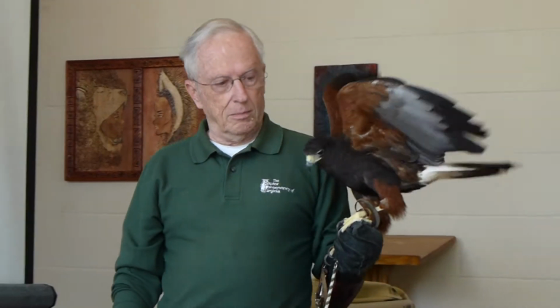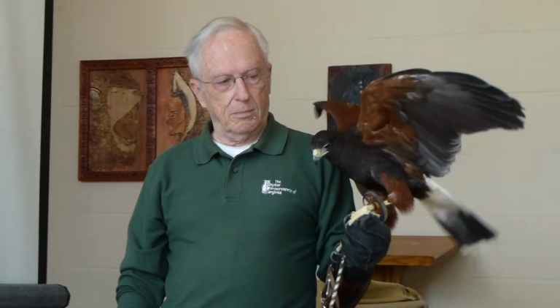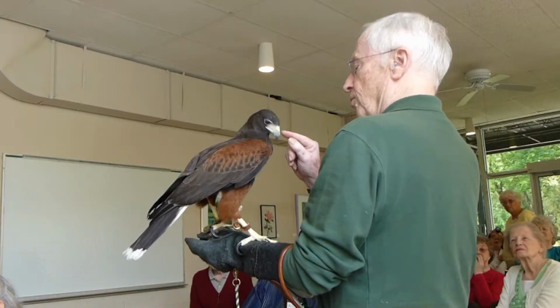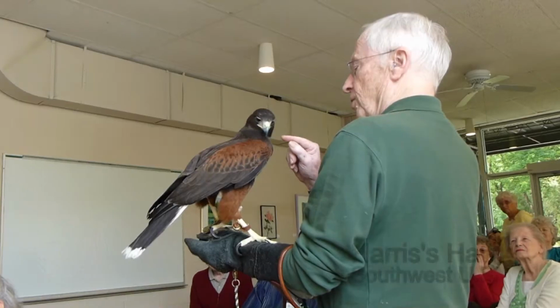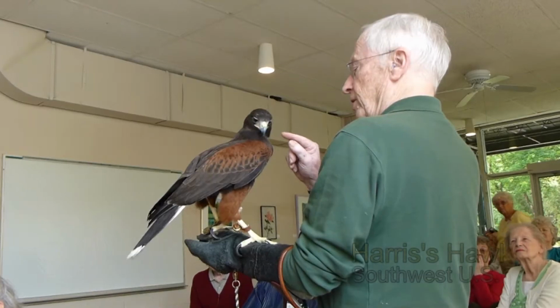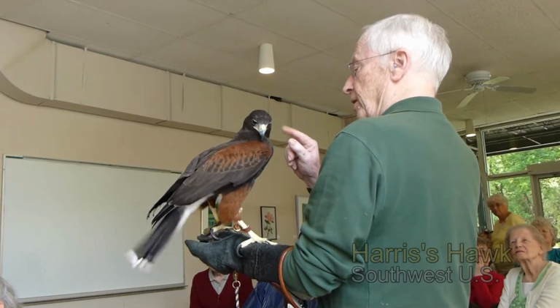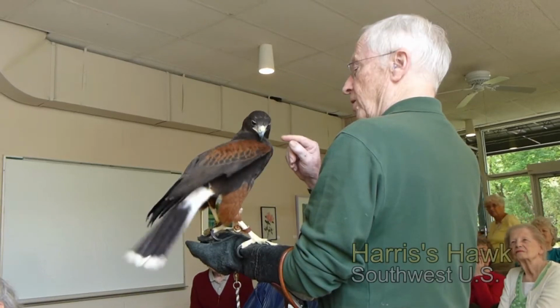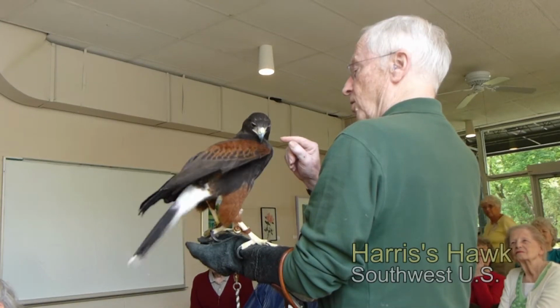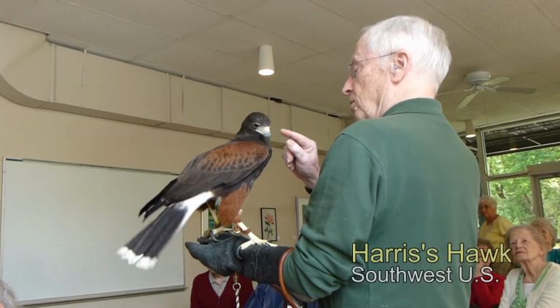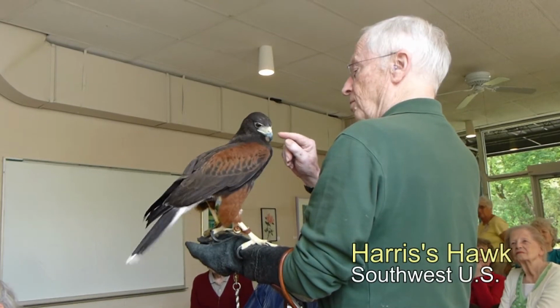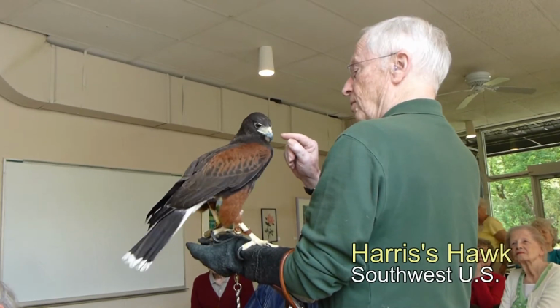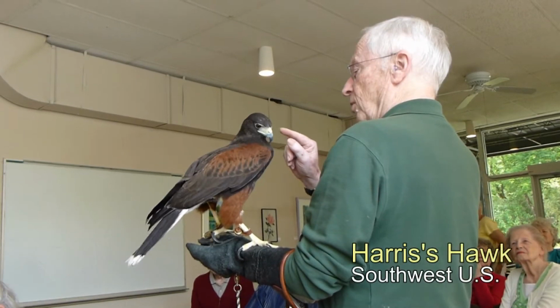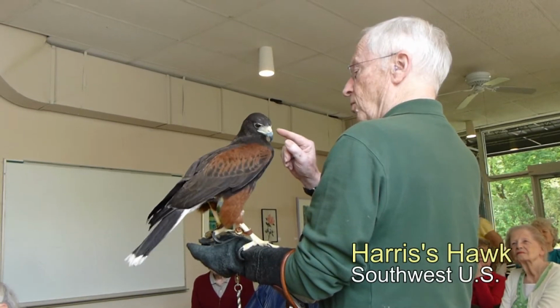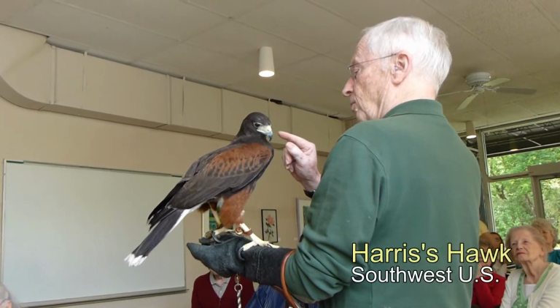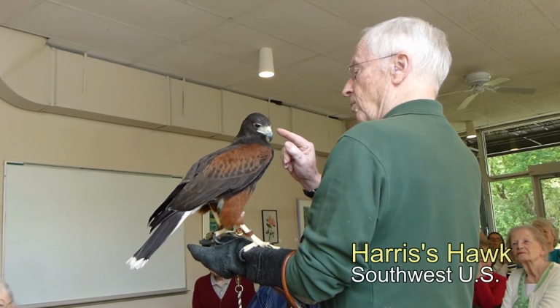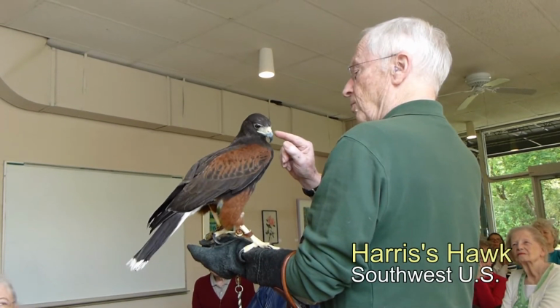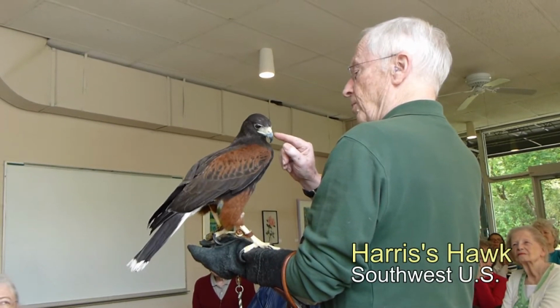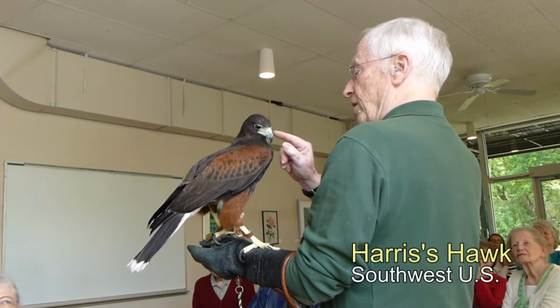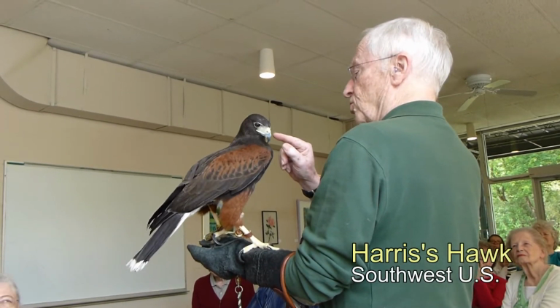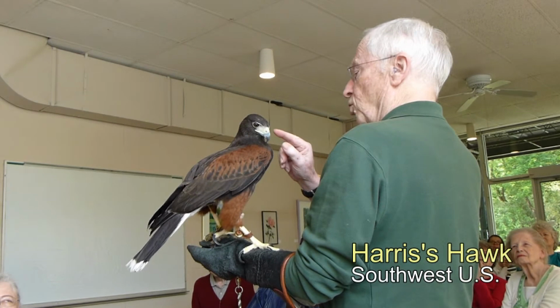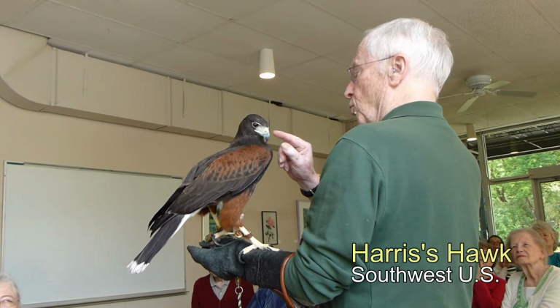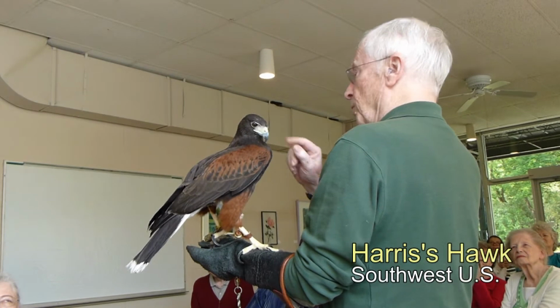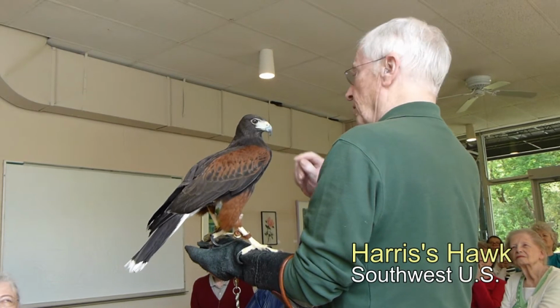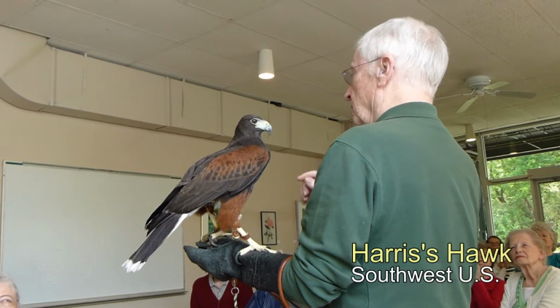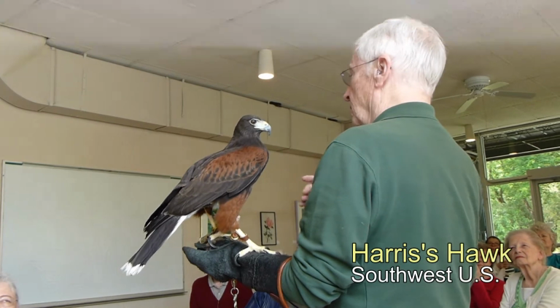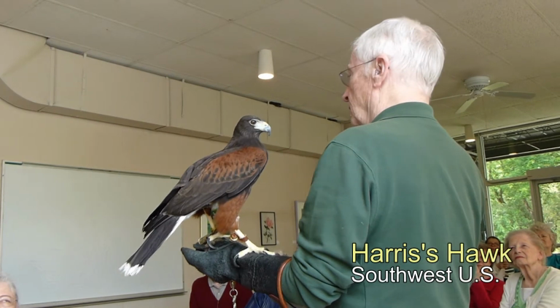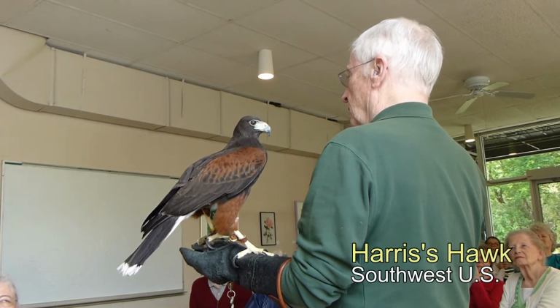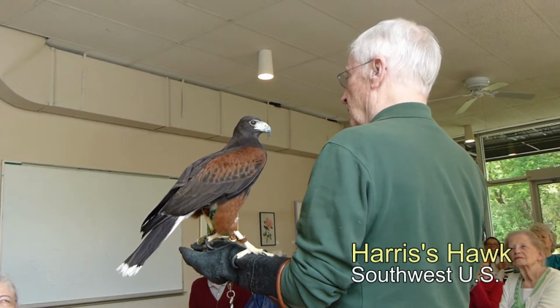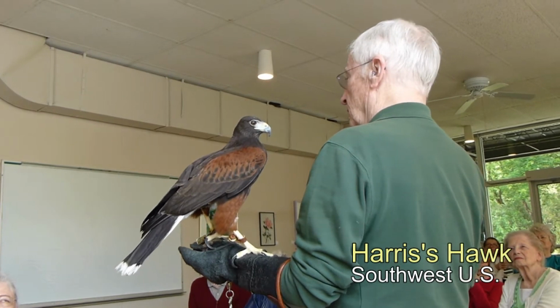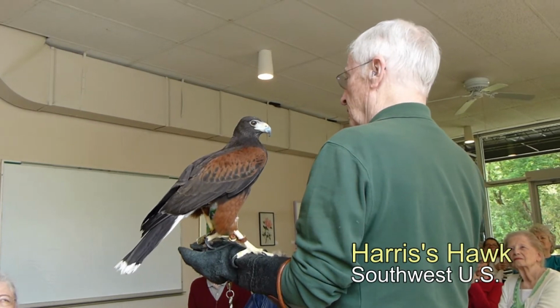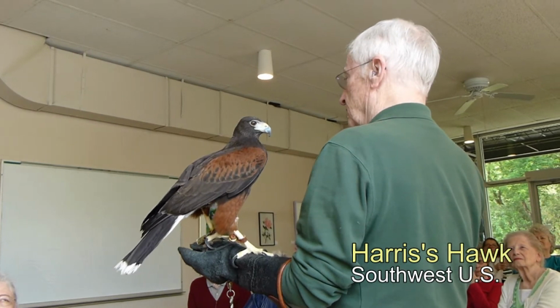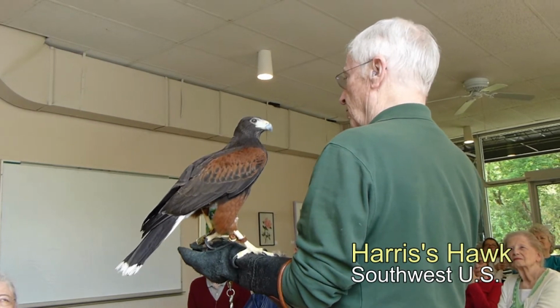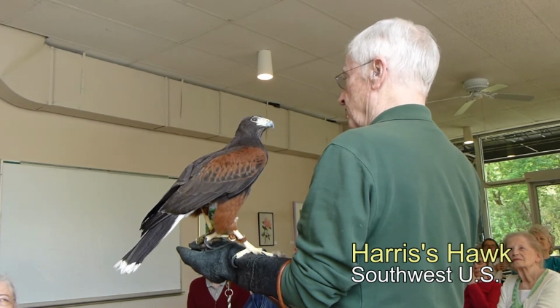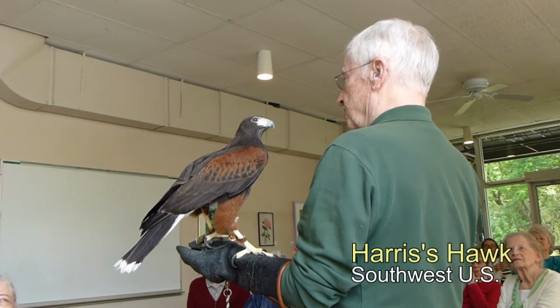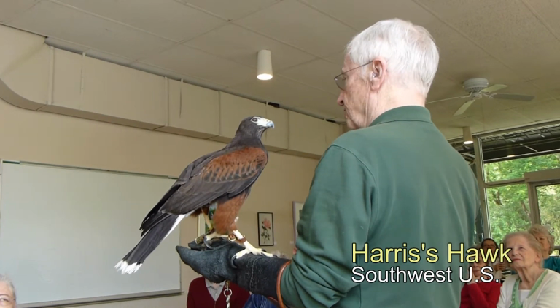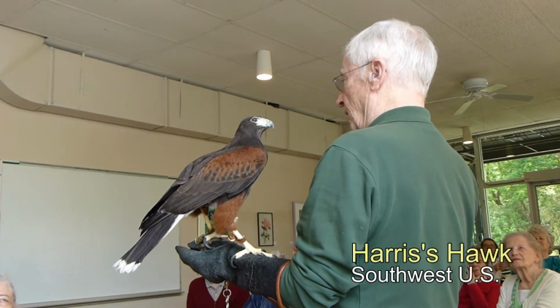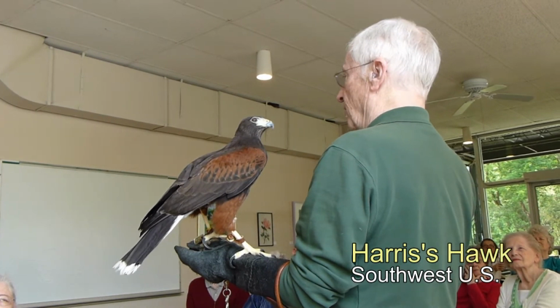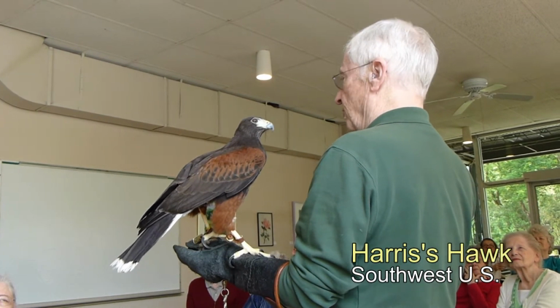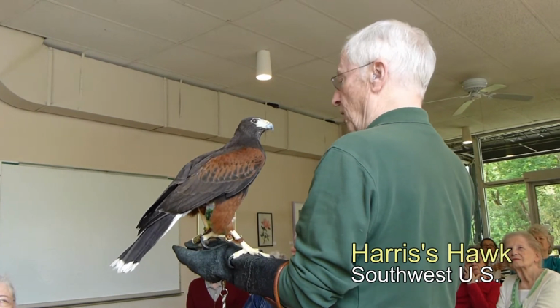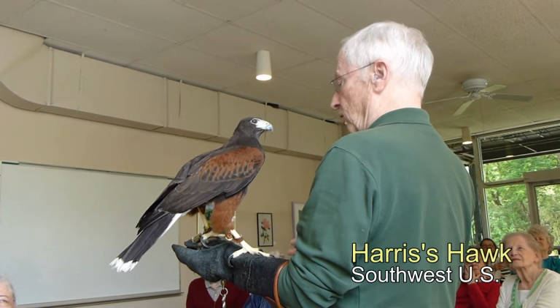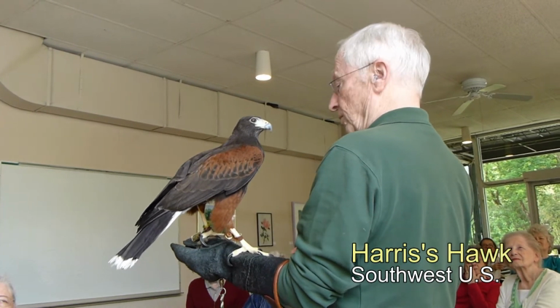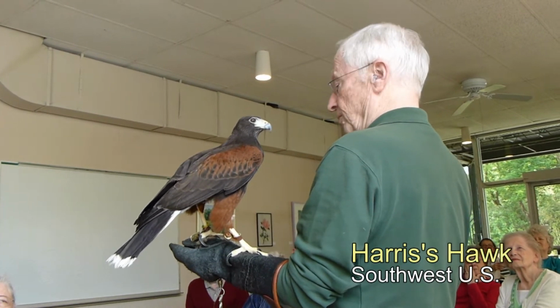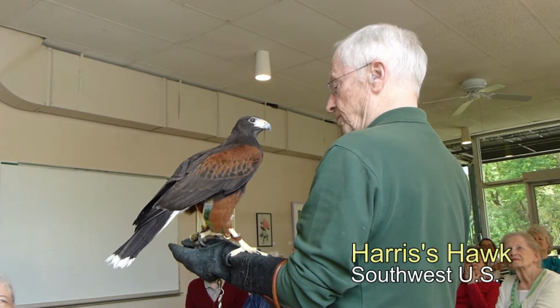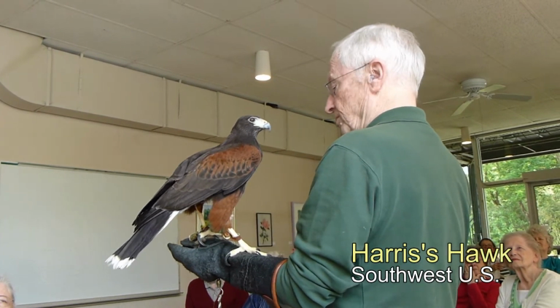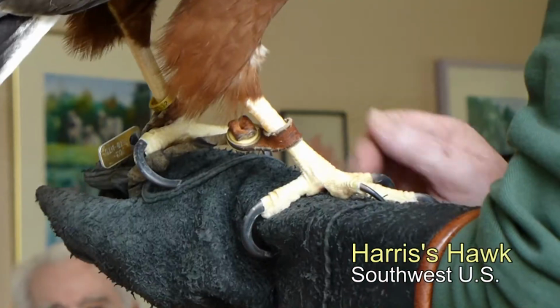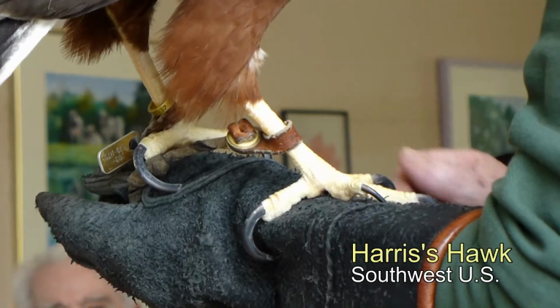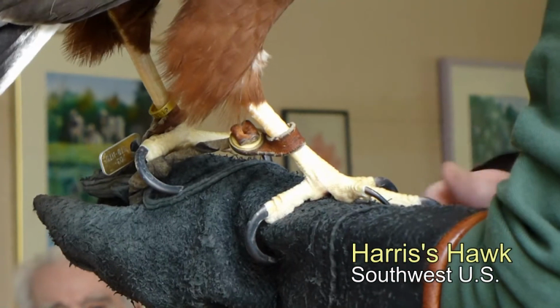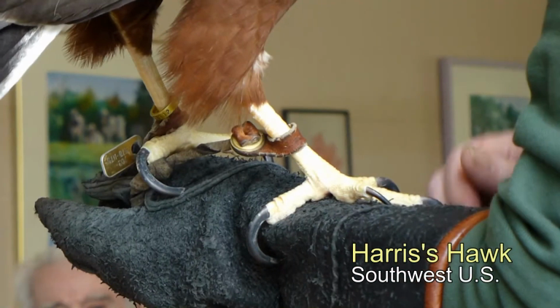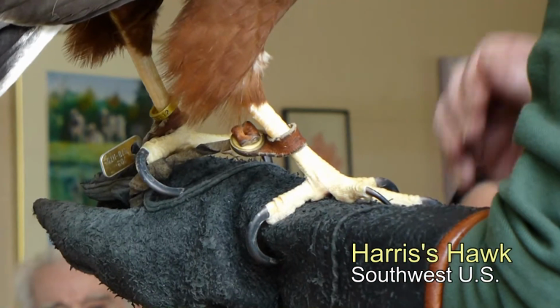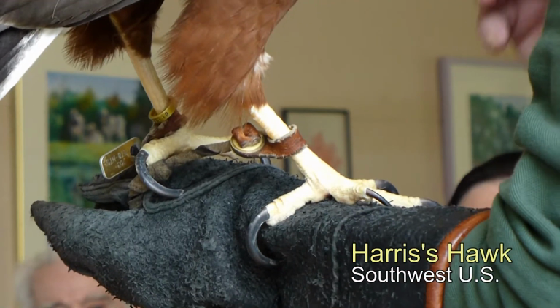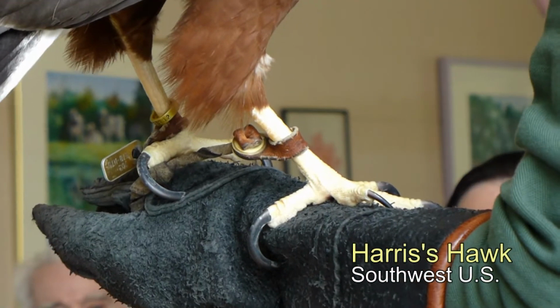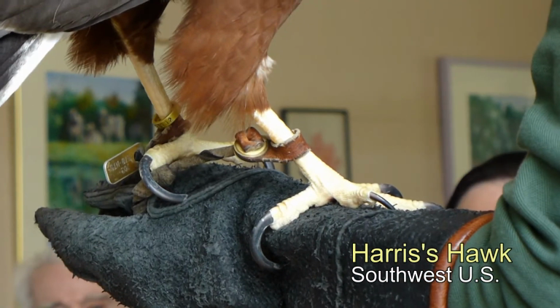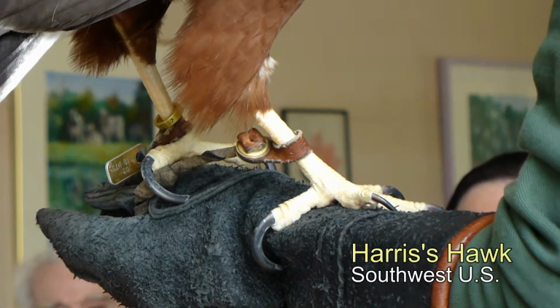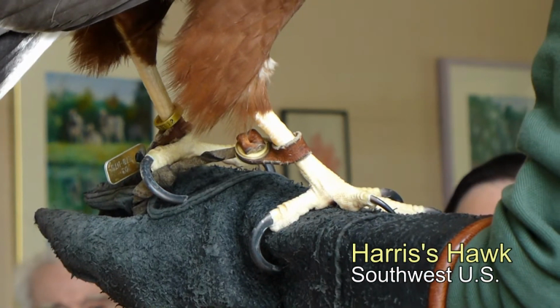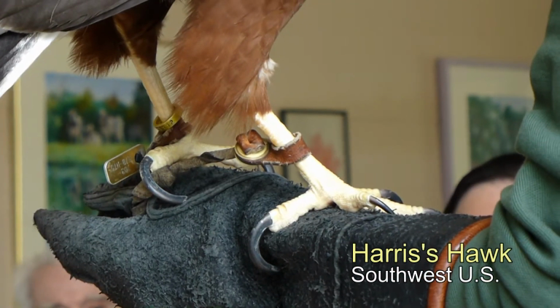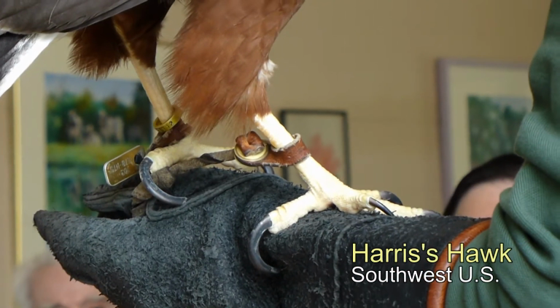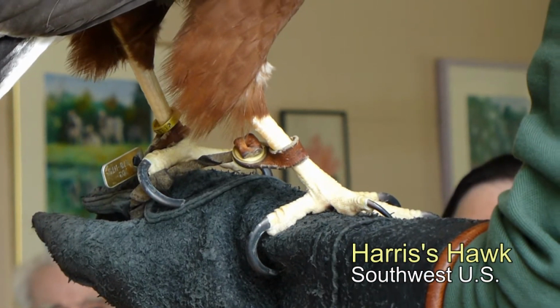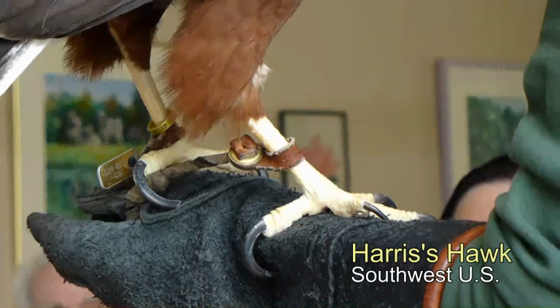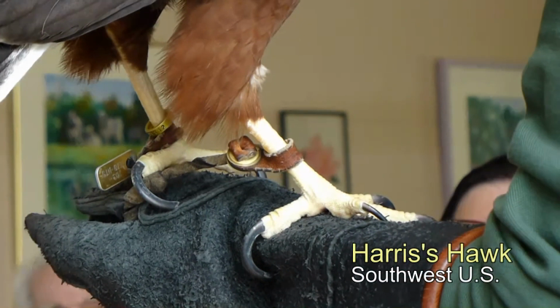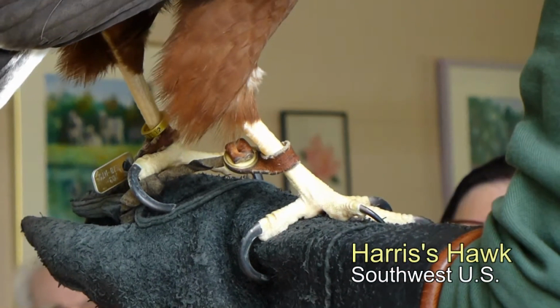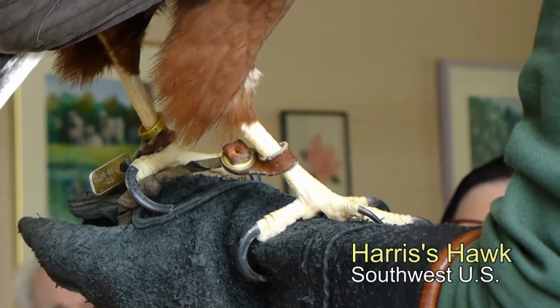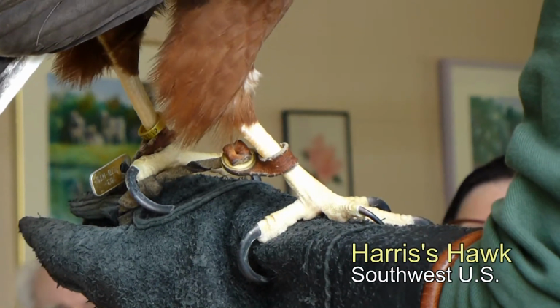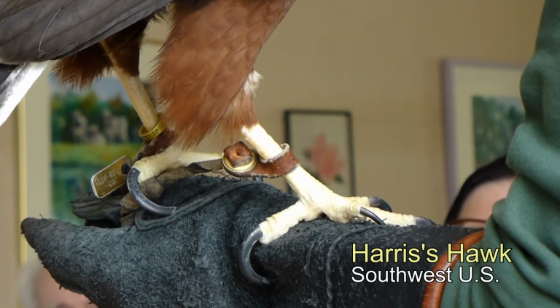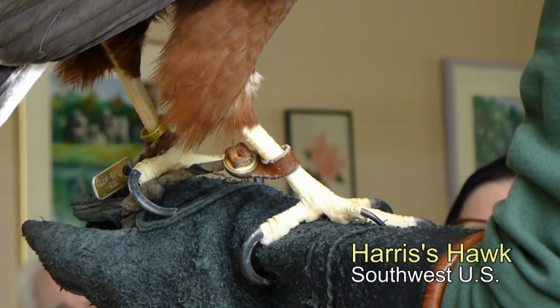This first one is a Harris's hawk from the Southwest U.S., and as you can see it has some seriously impressive talons.